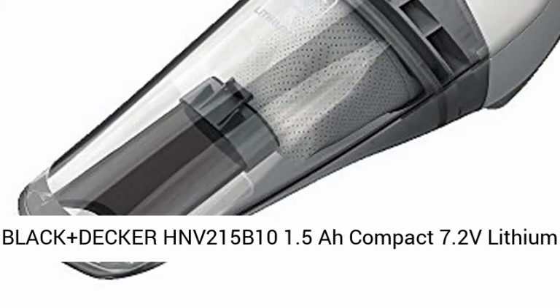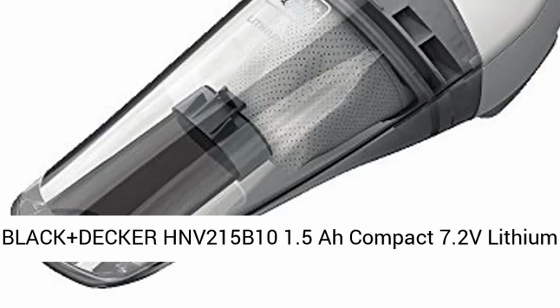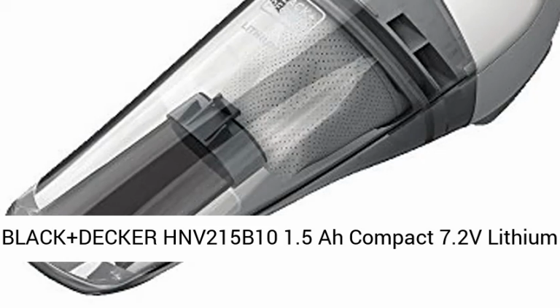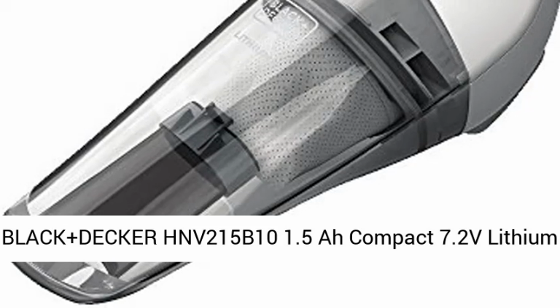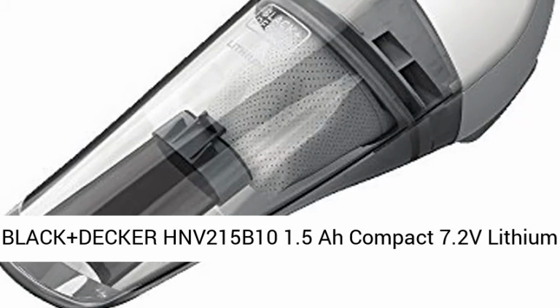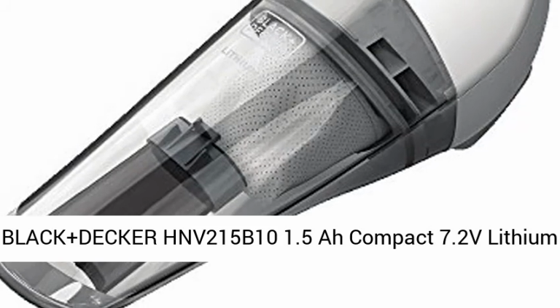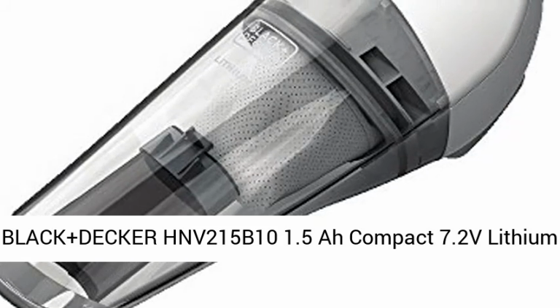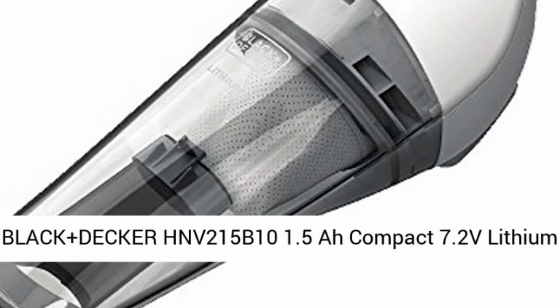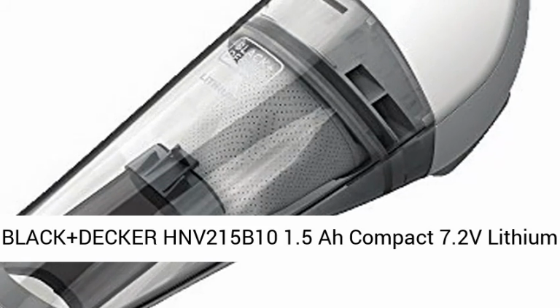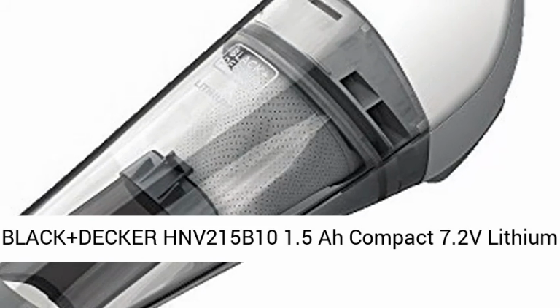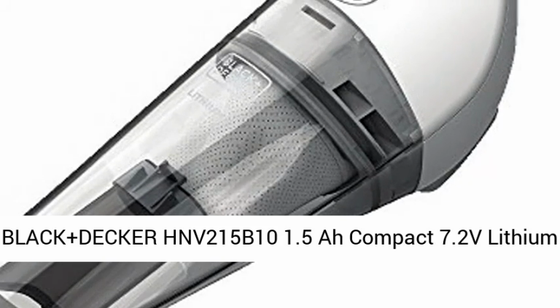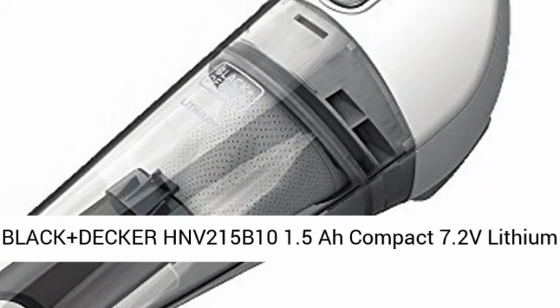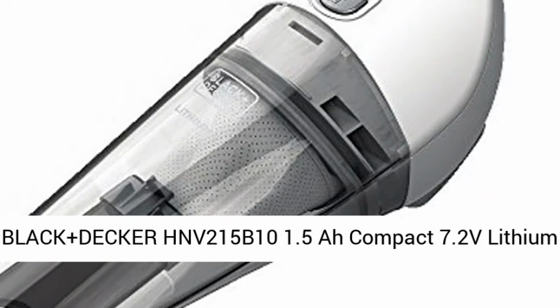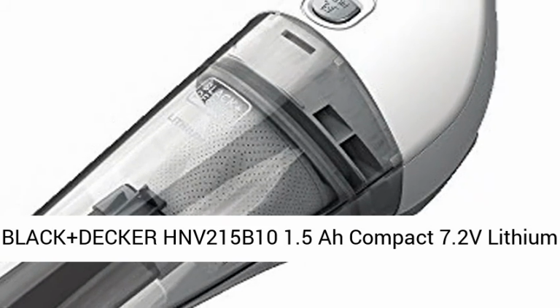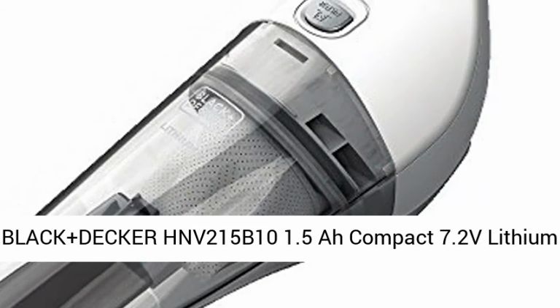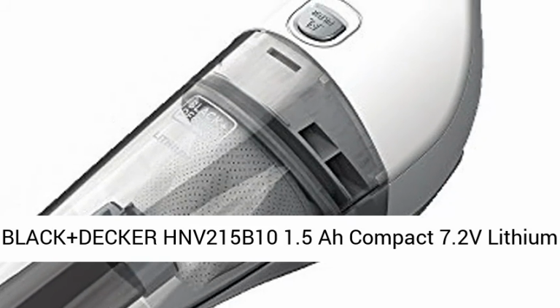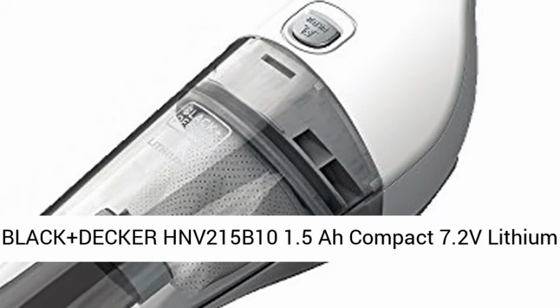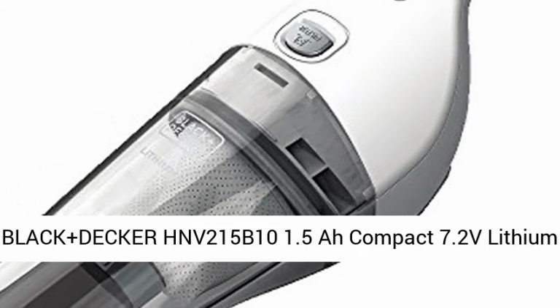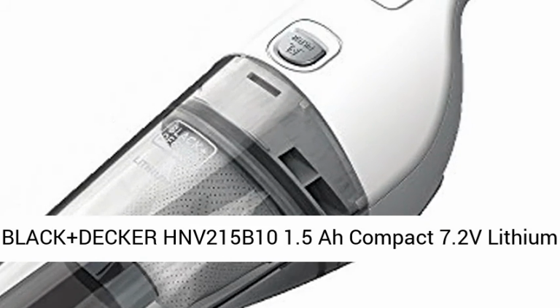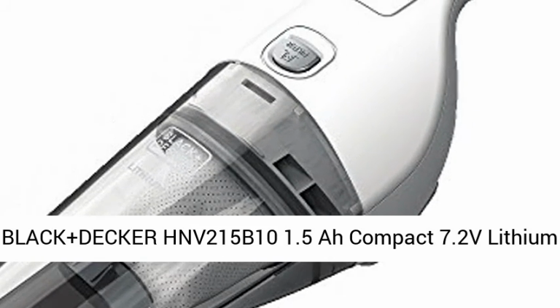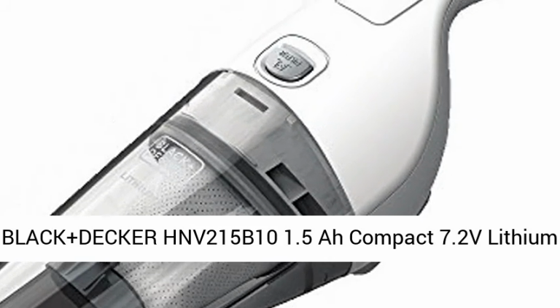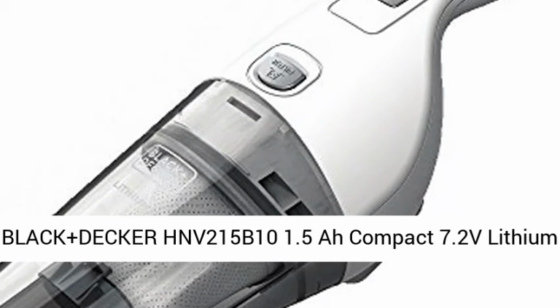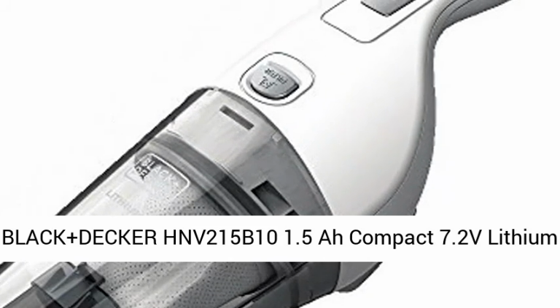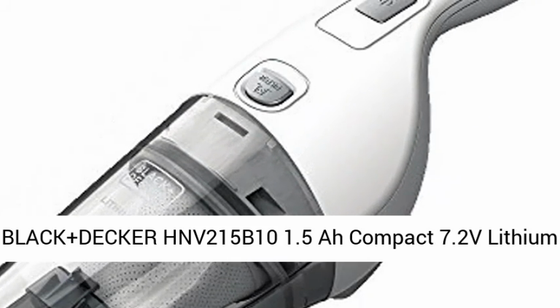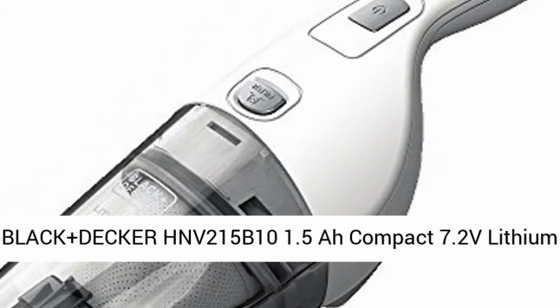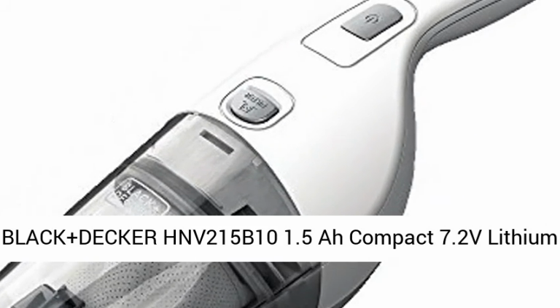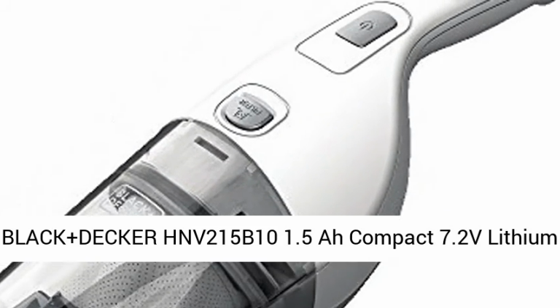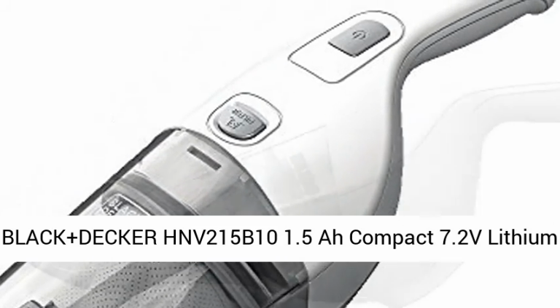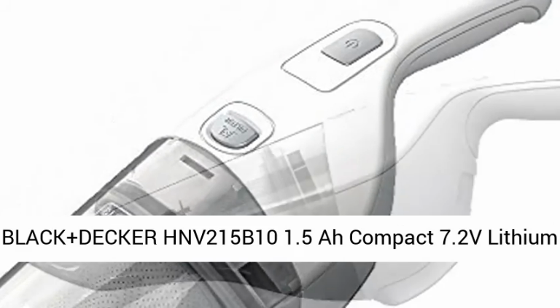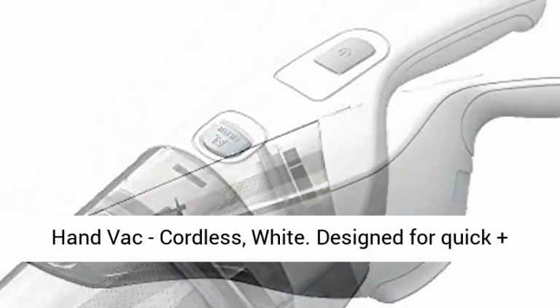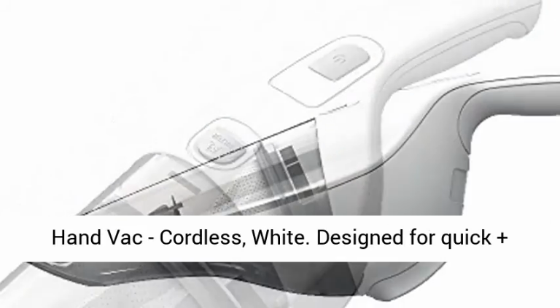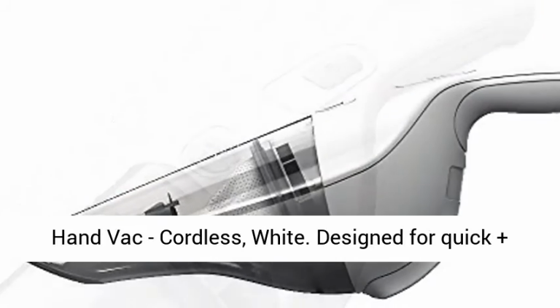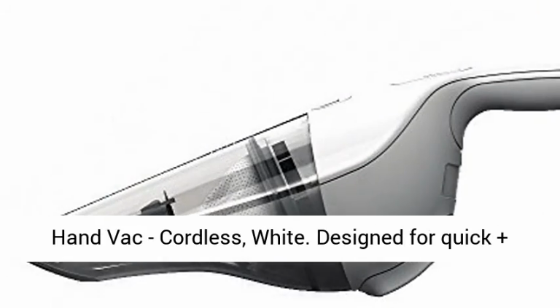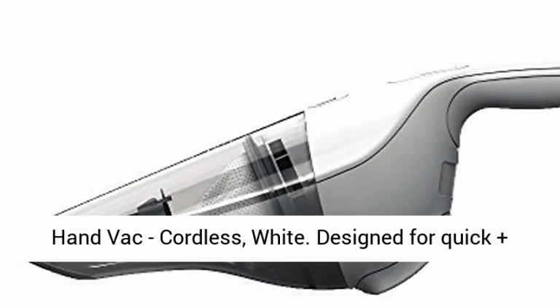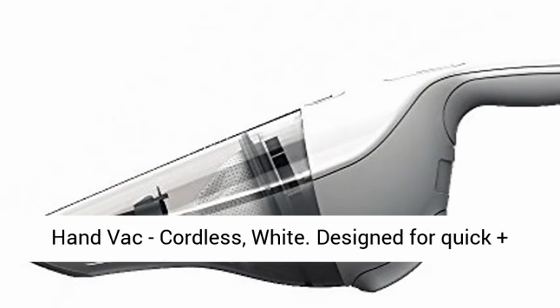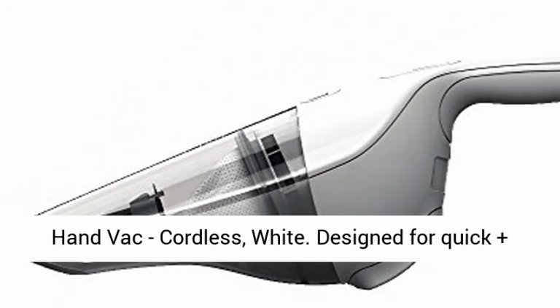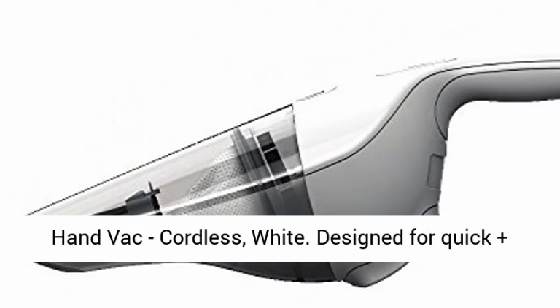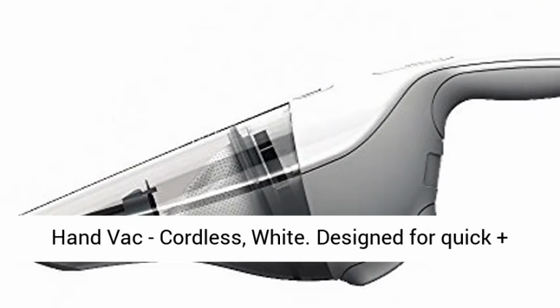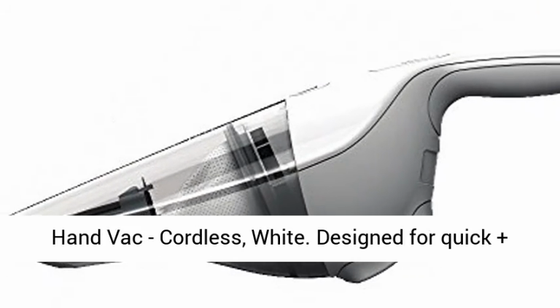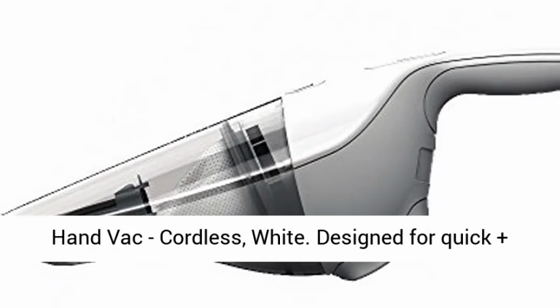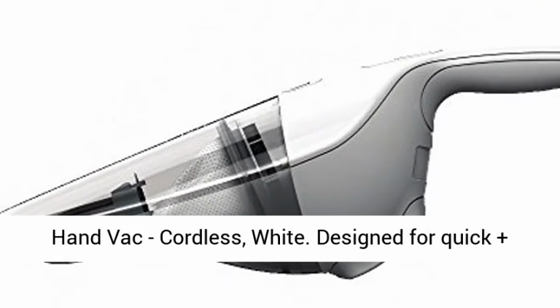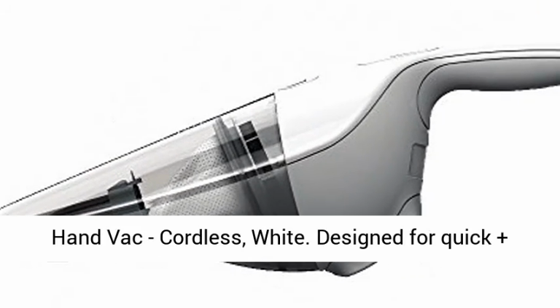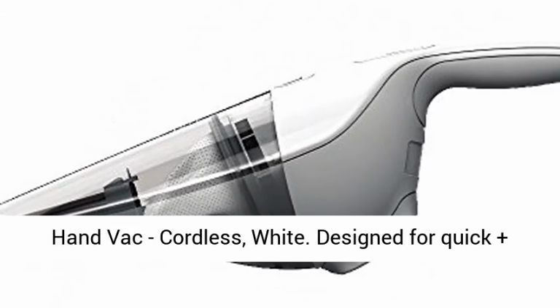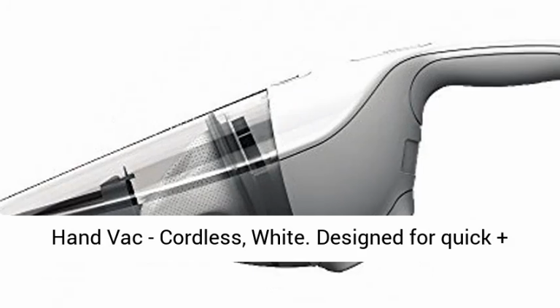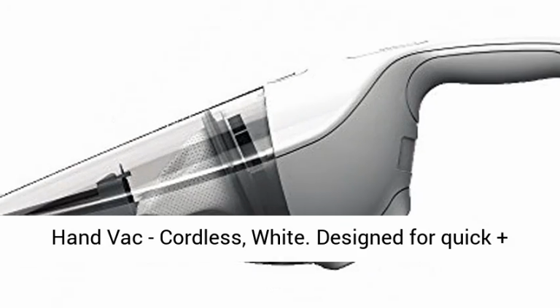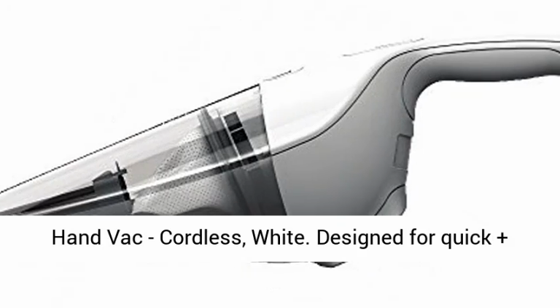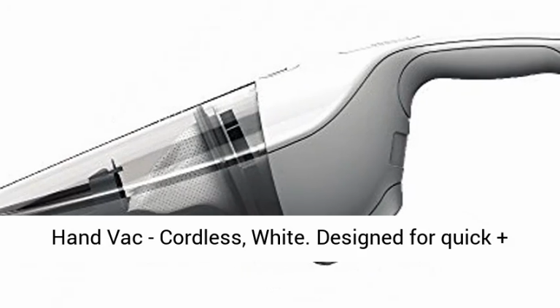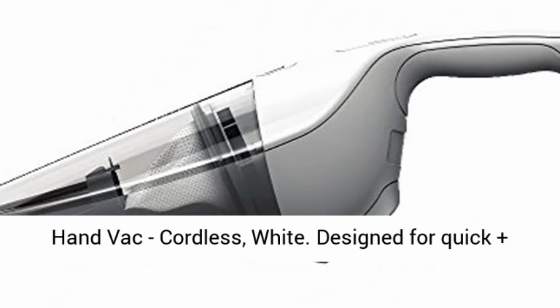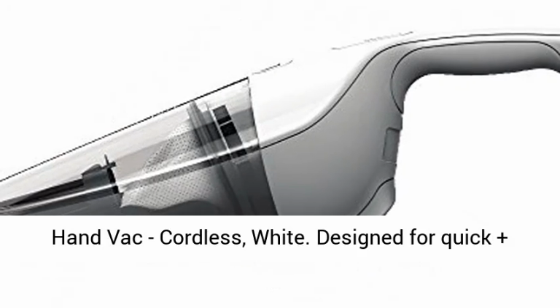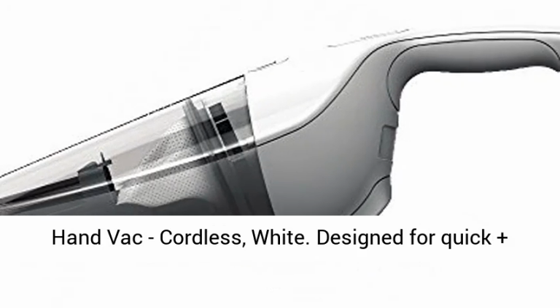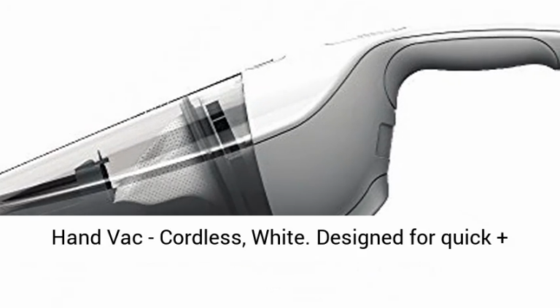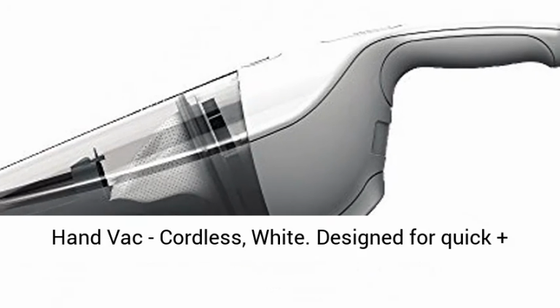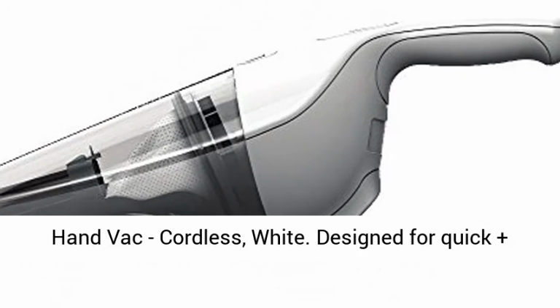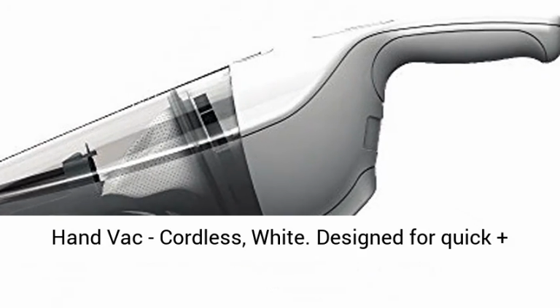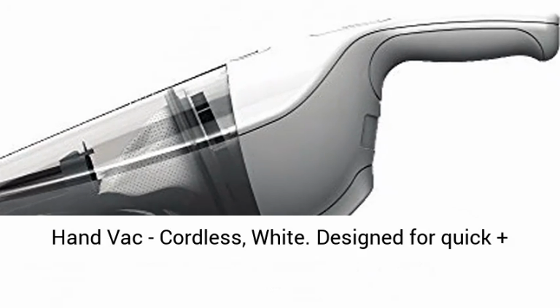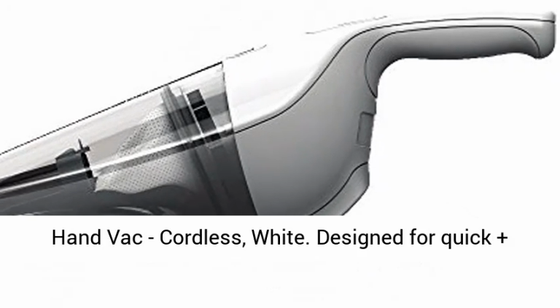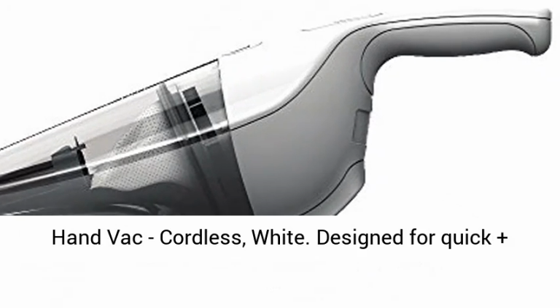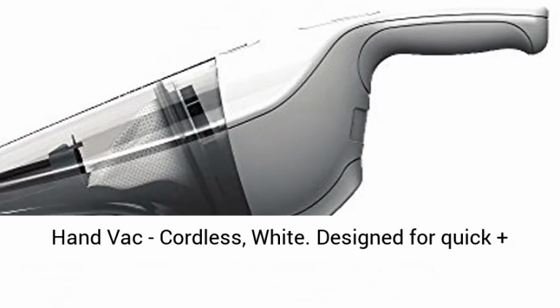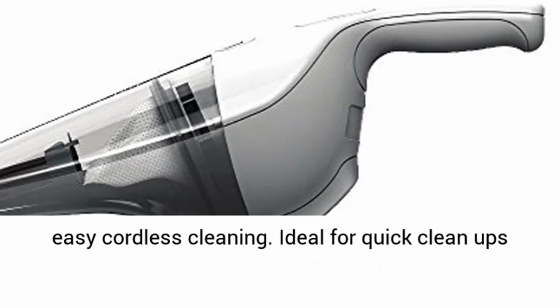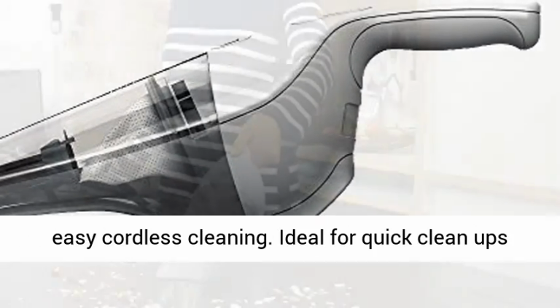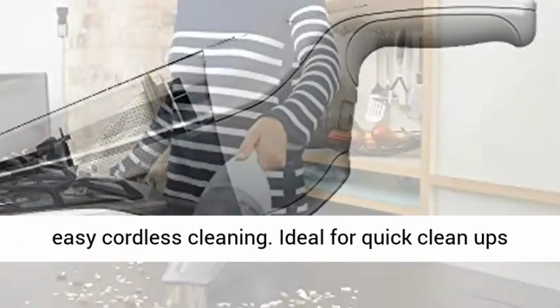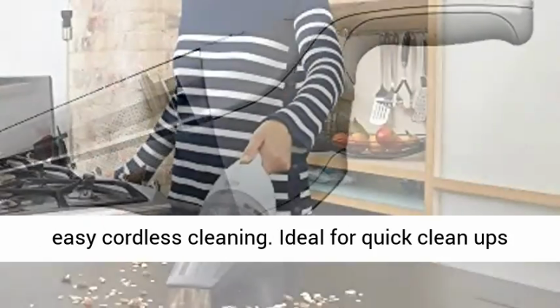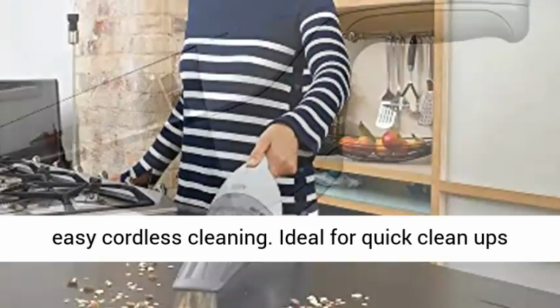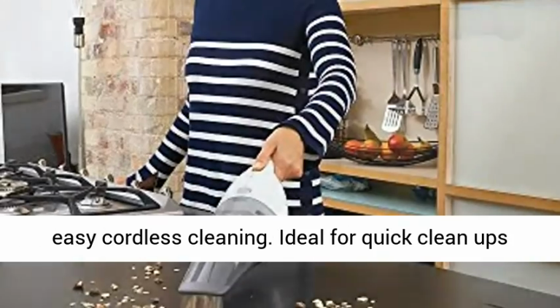Black+Decker HNV215B10 1.5R Compact 7.2V Lithium Hand Vac, Cordless, White.